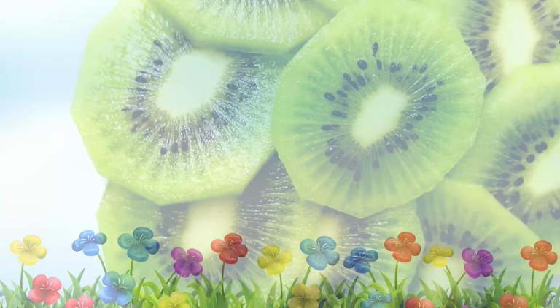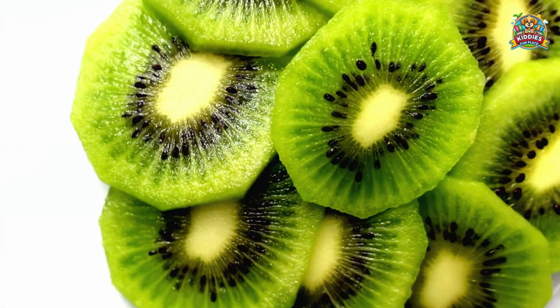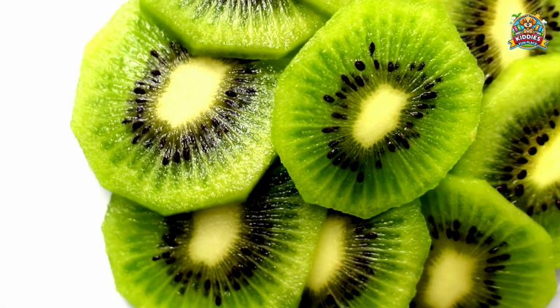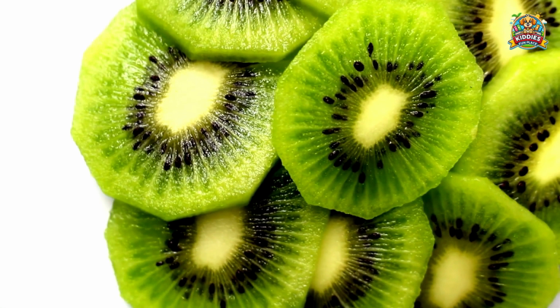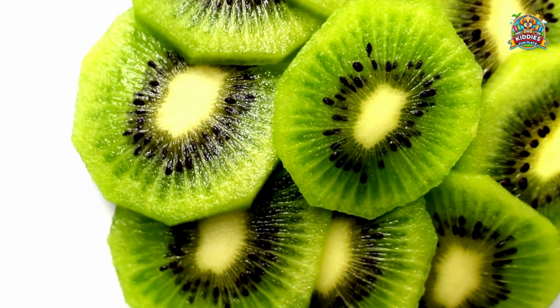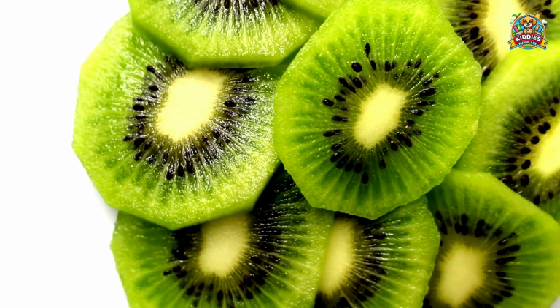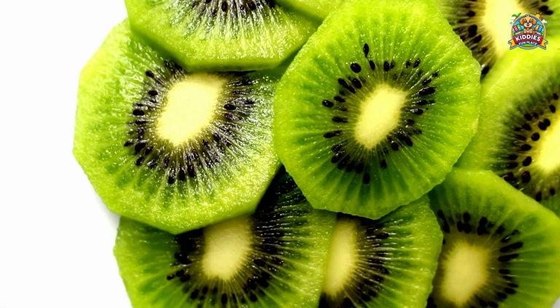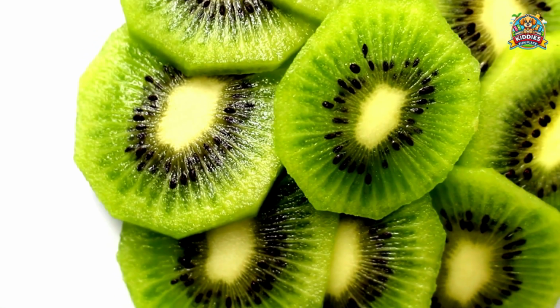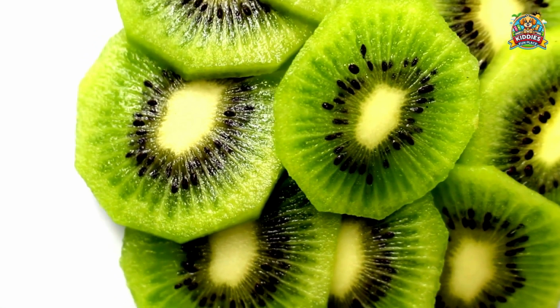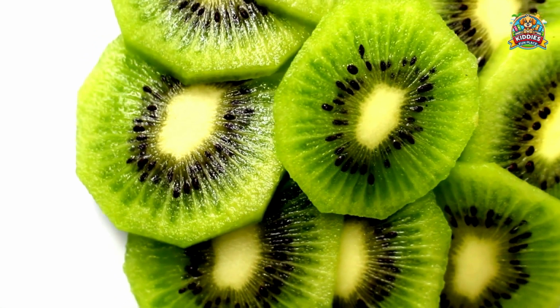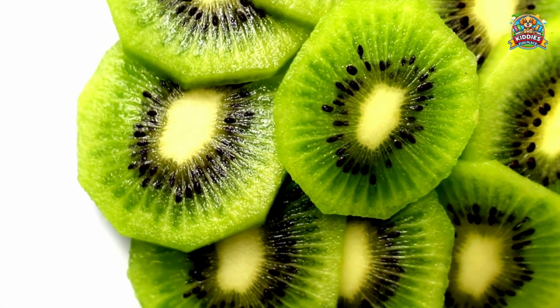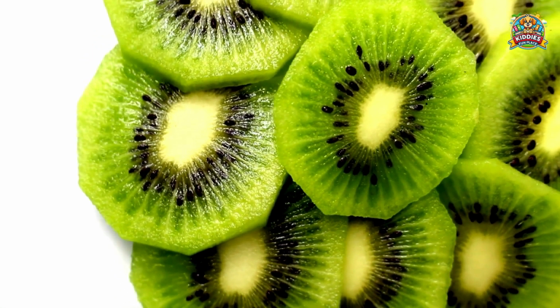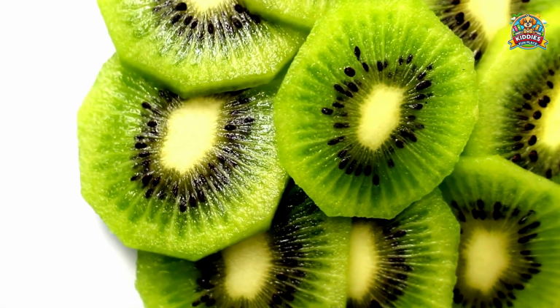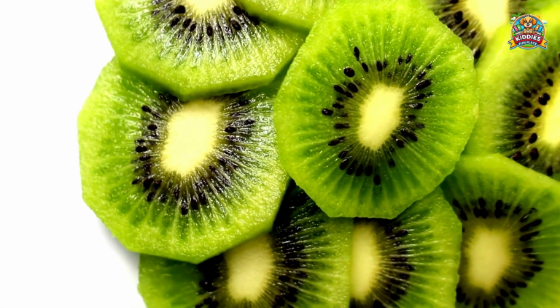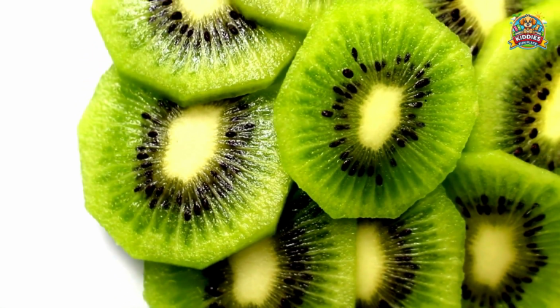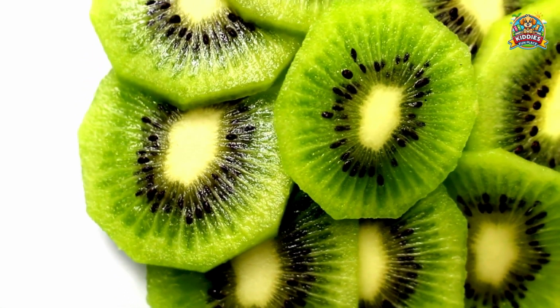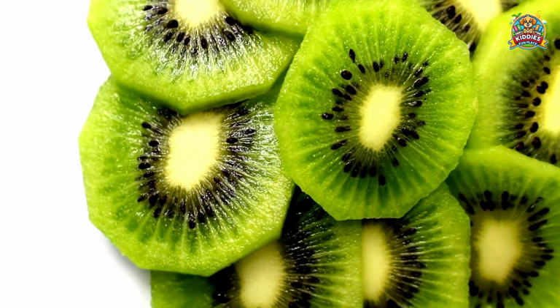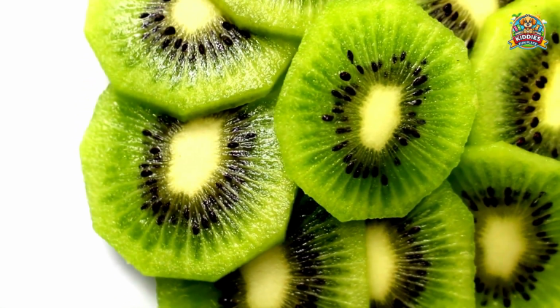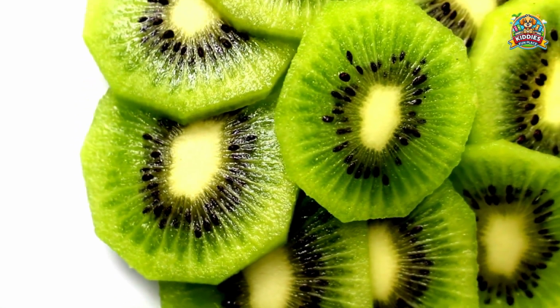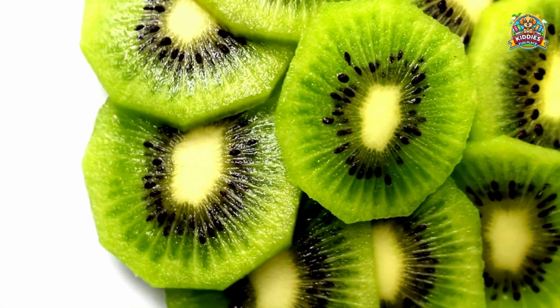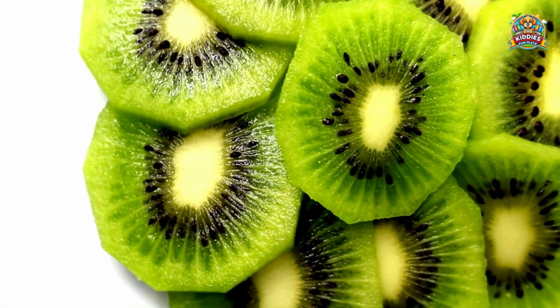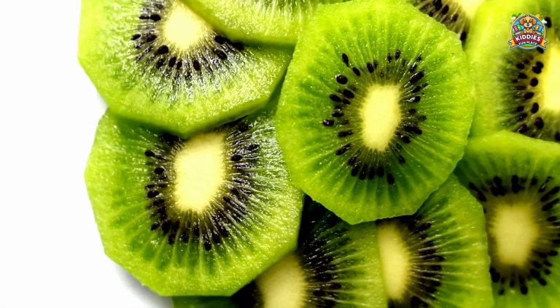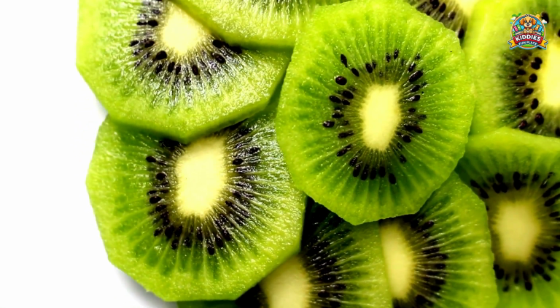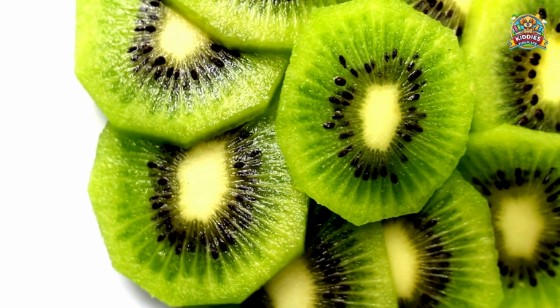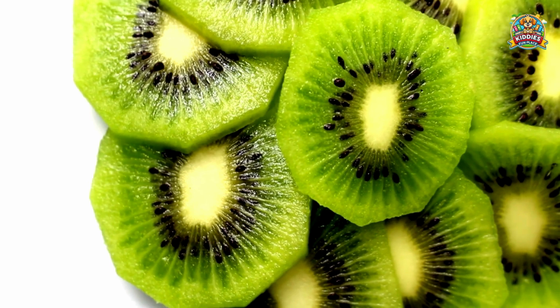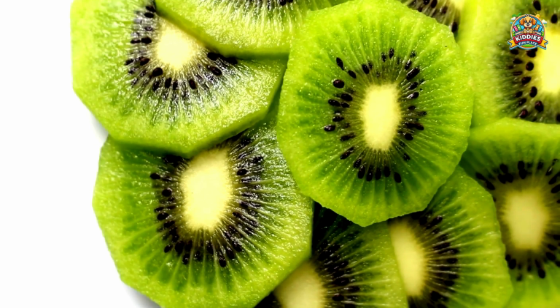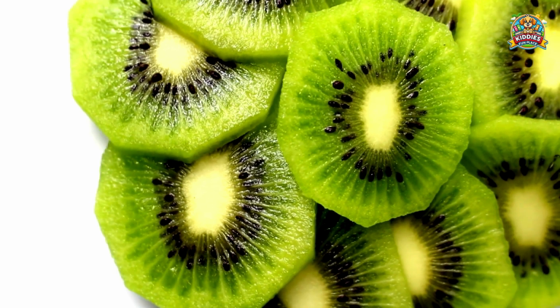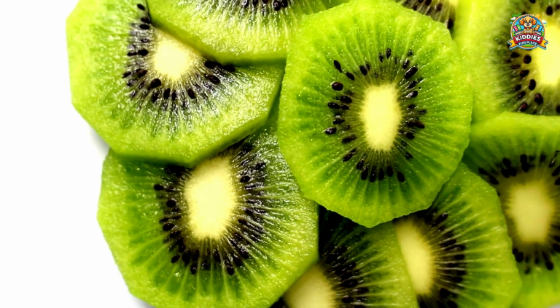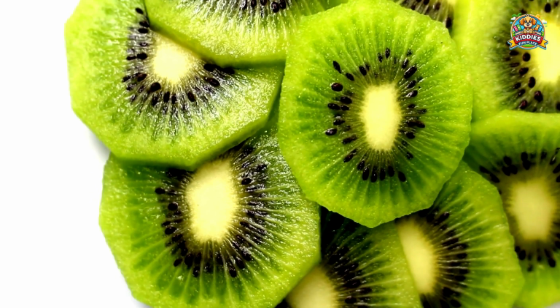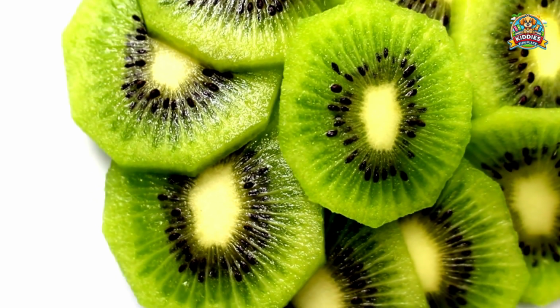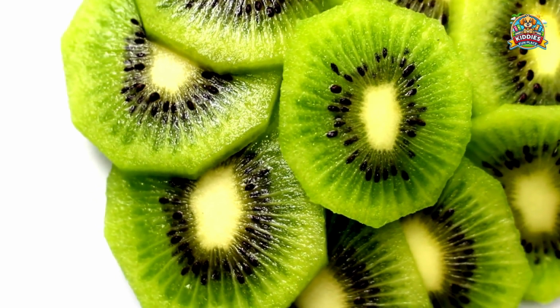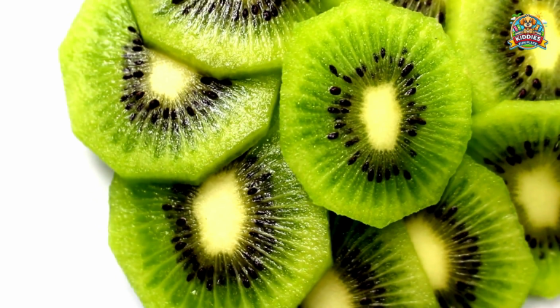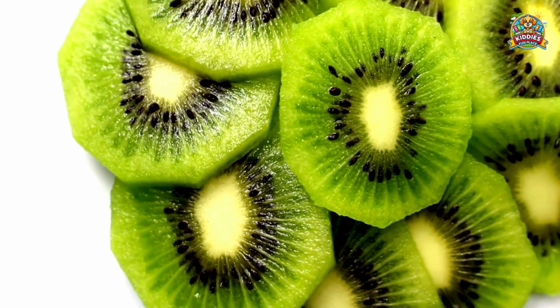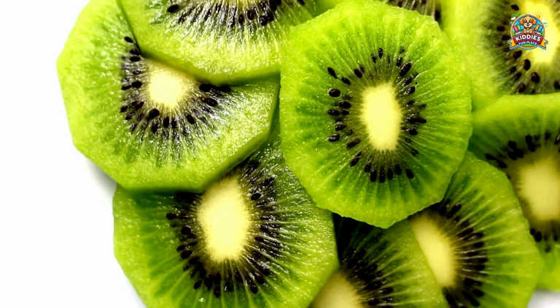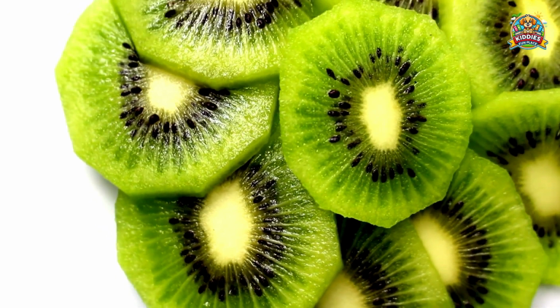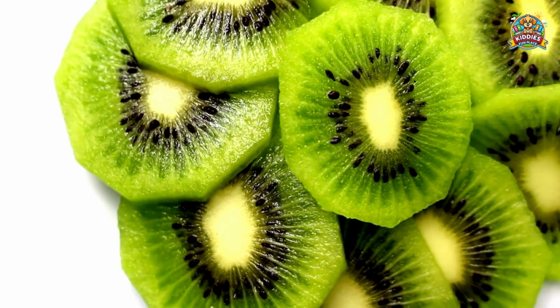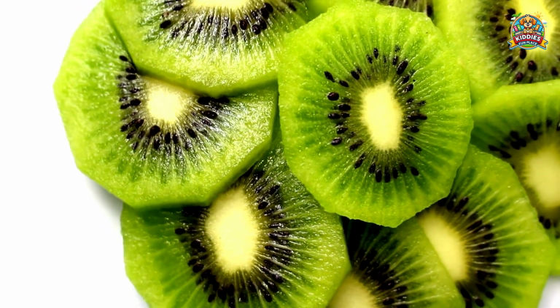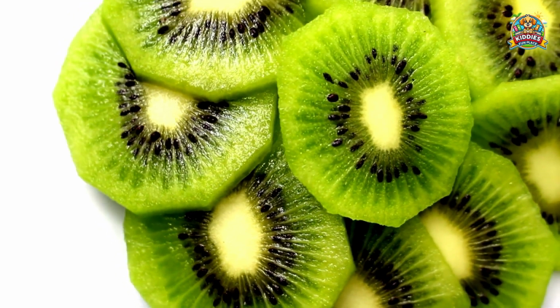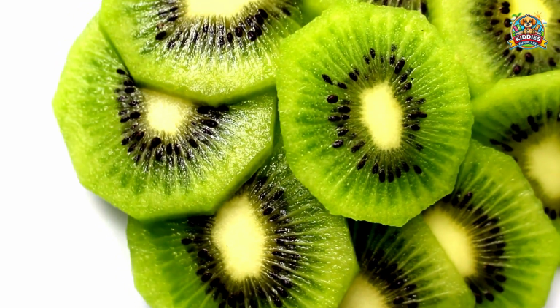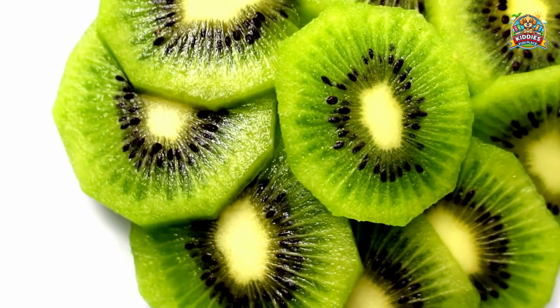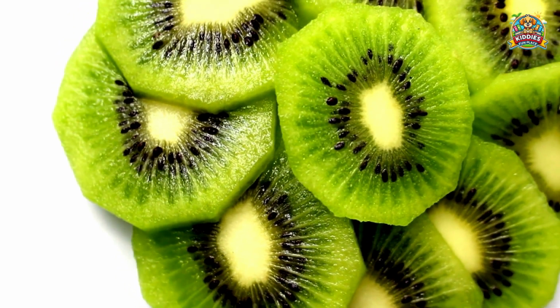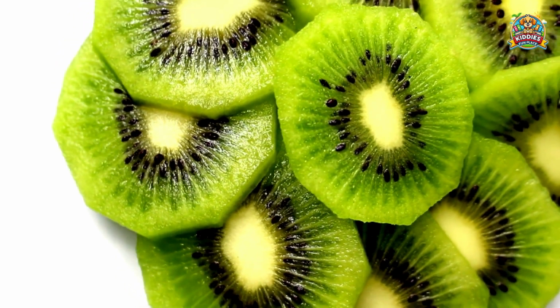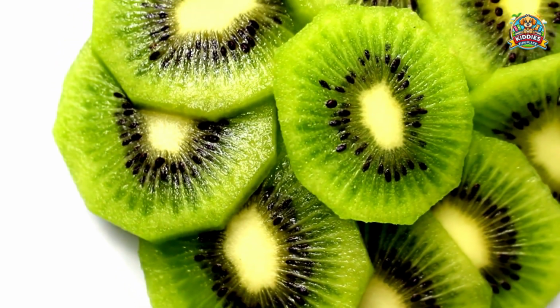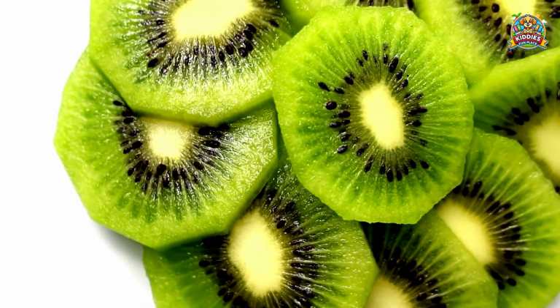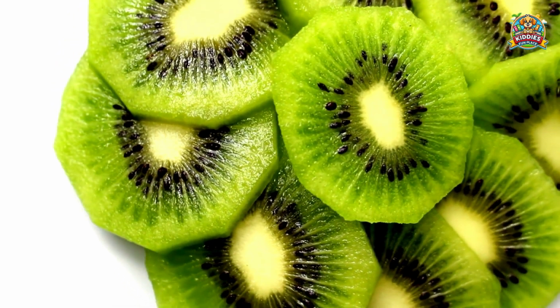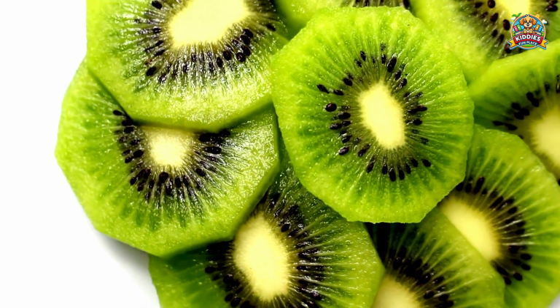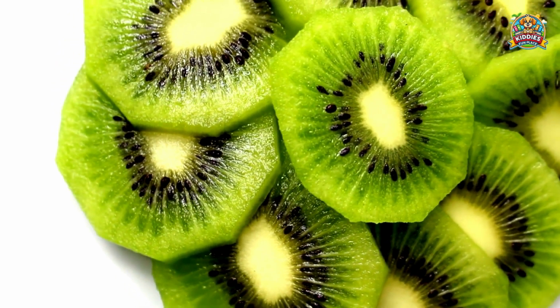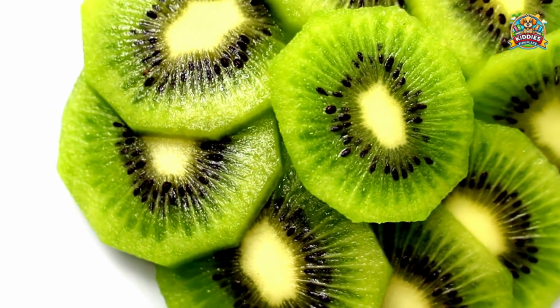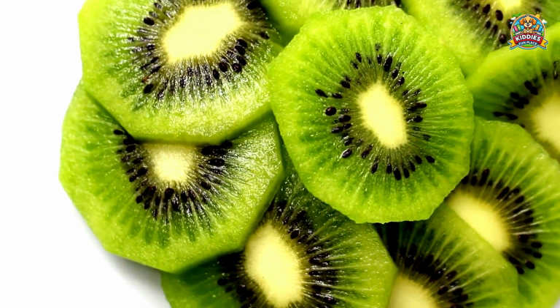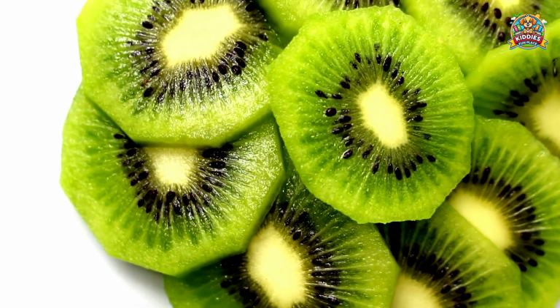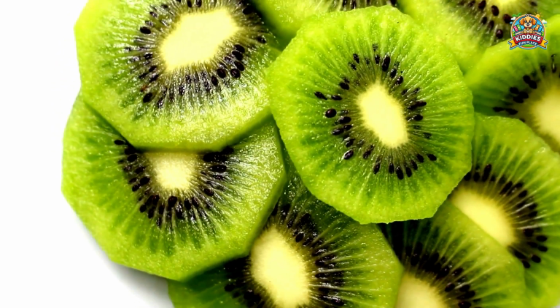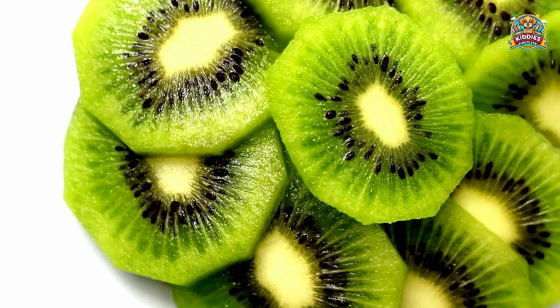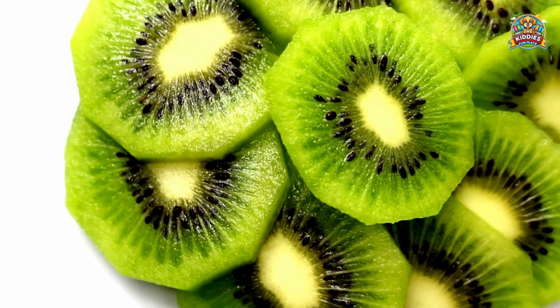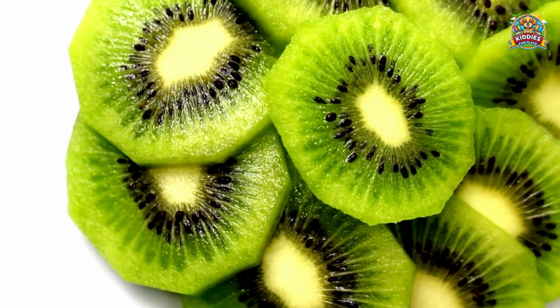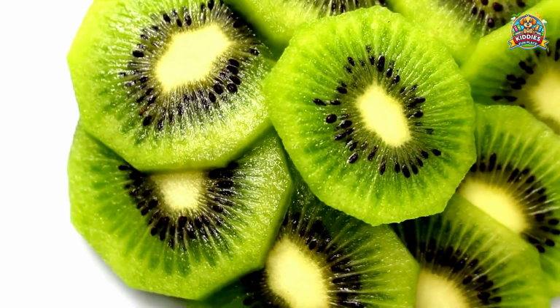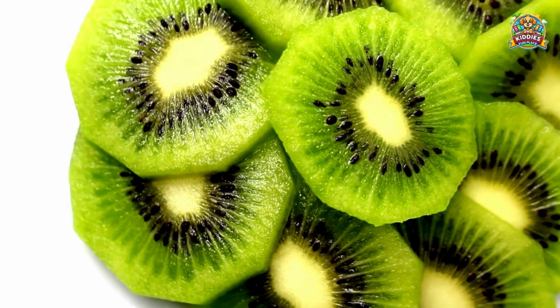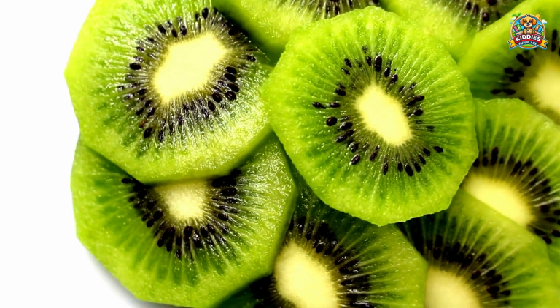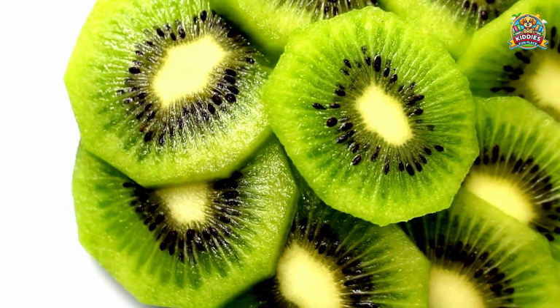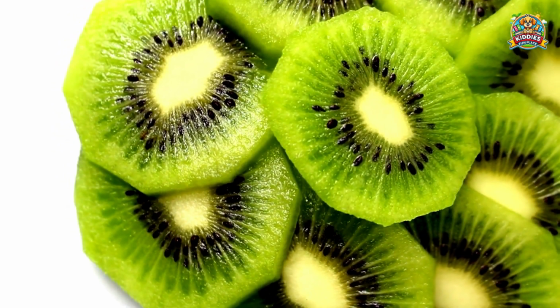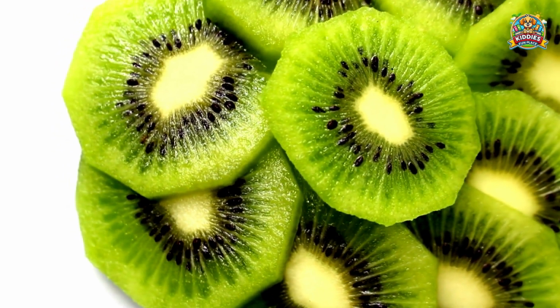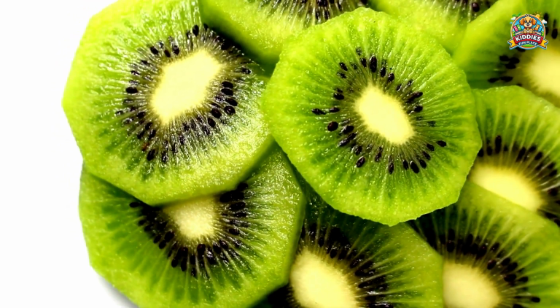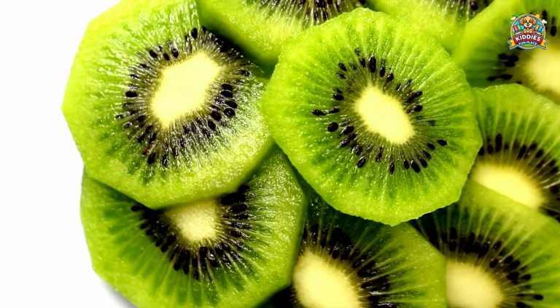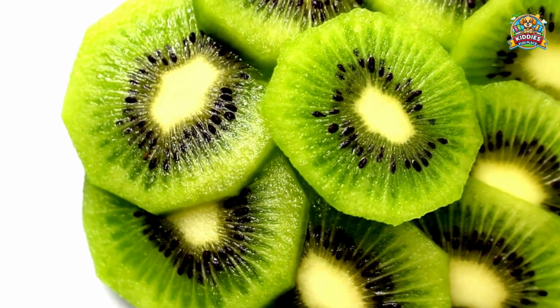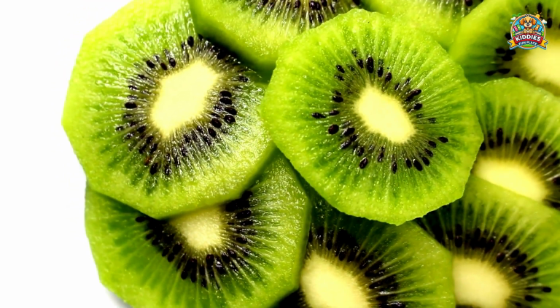Kiwi strengthens the immune system, is high in fiber and vitamin C, and is good for your eyes and skin.